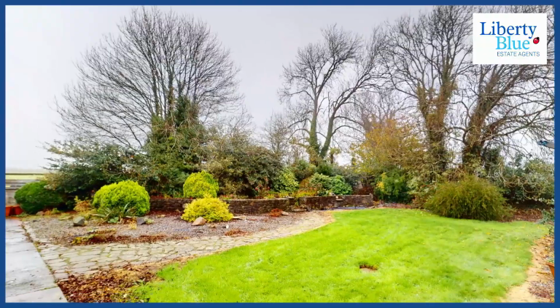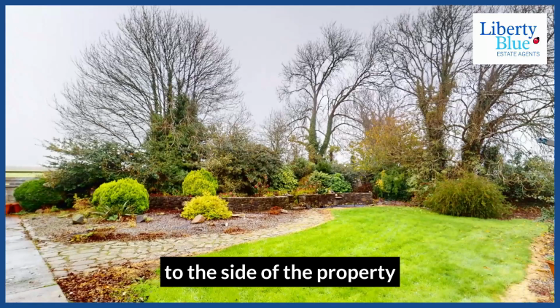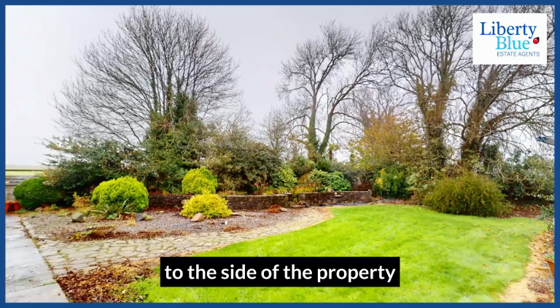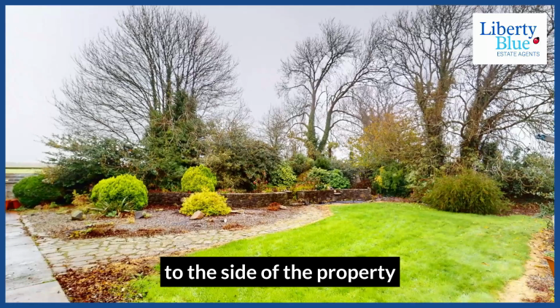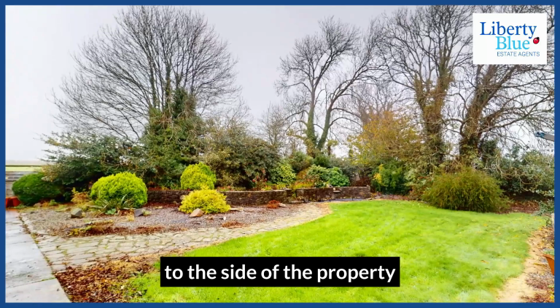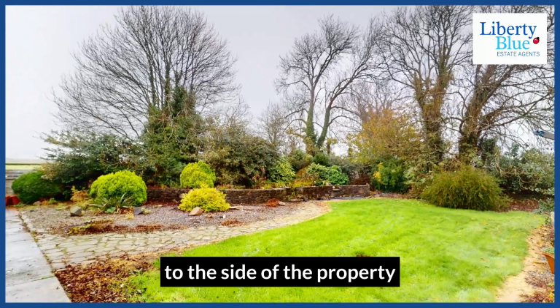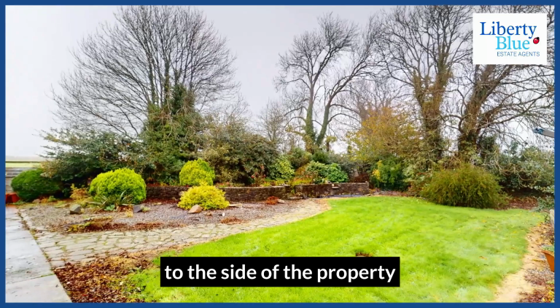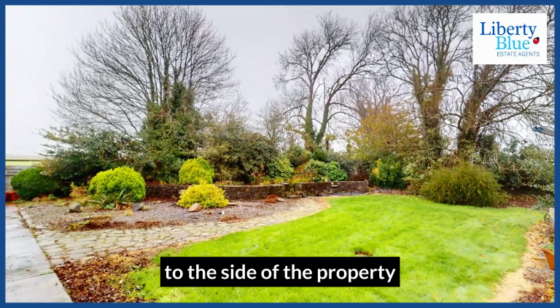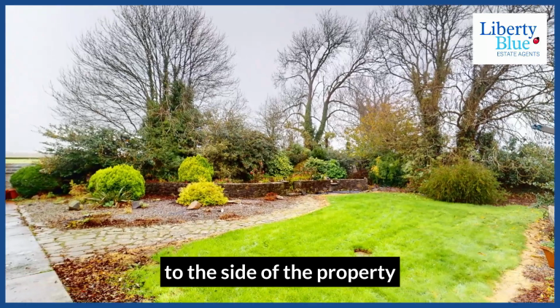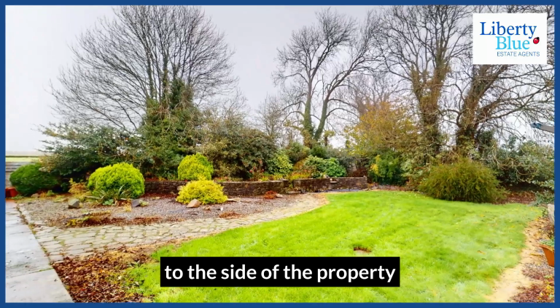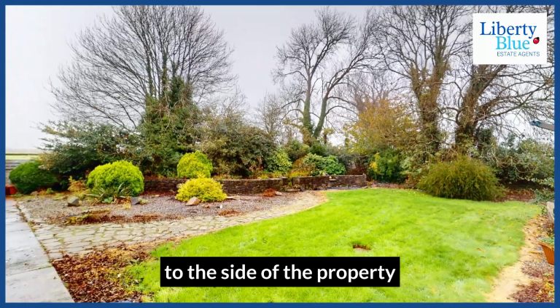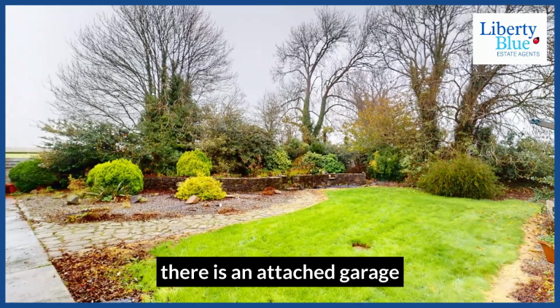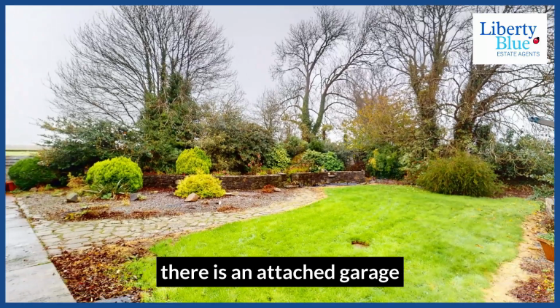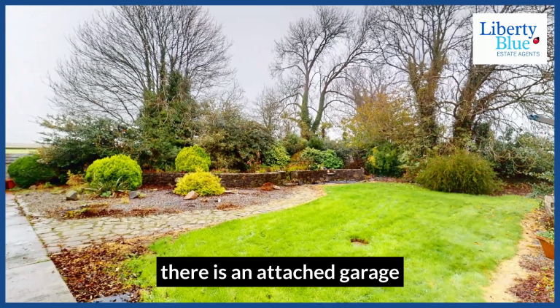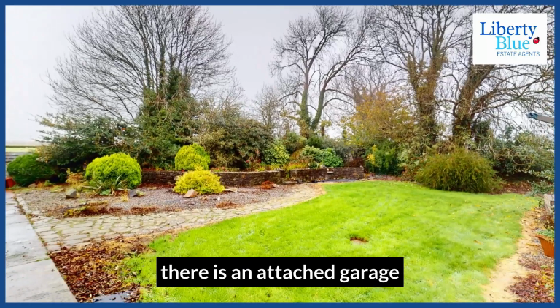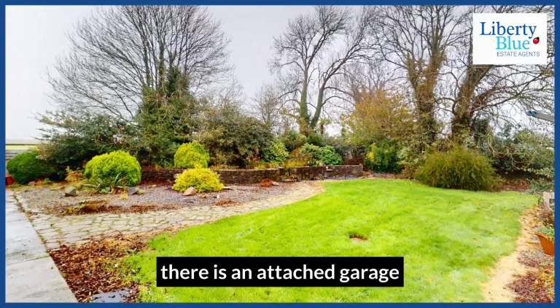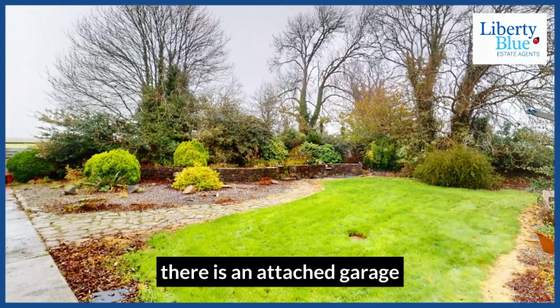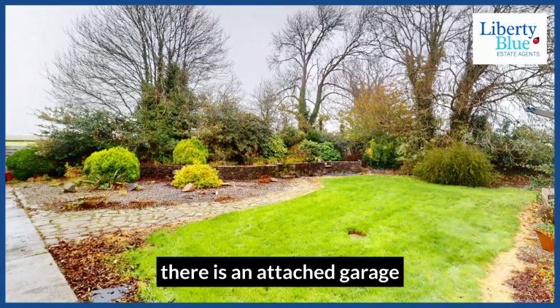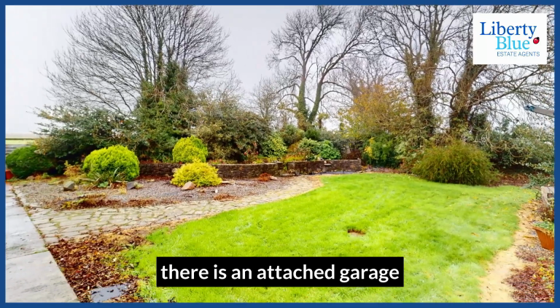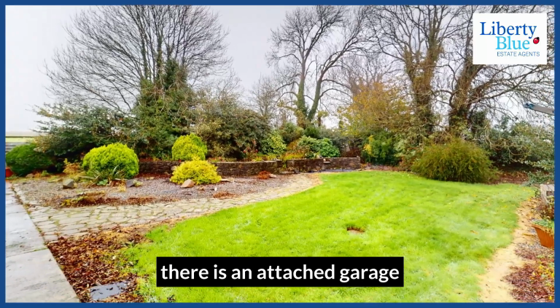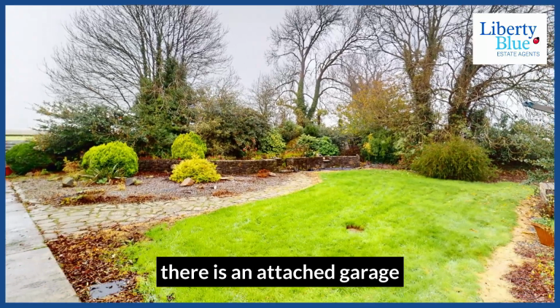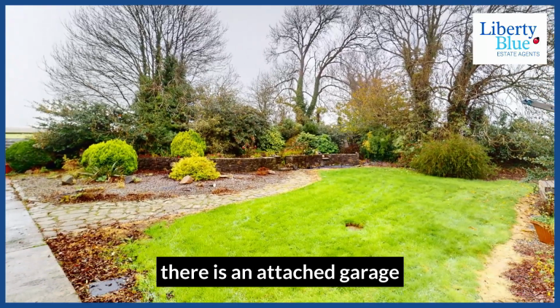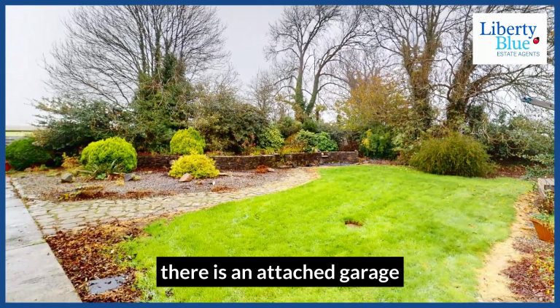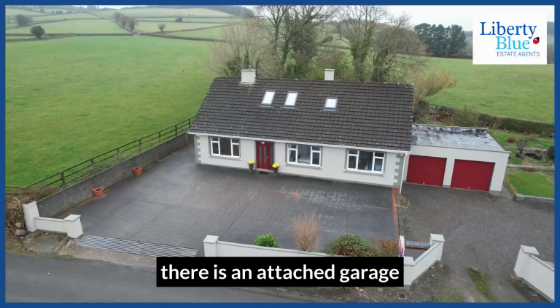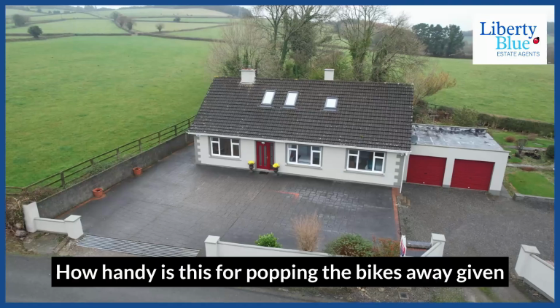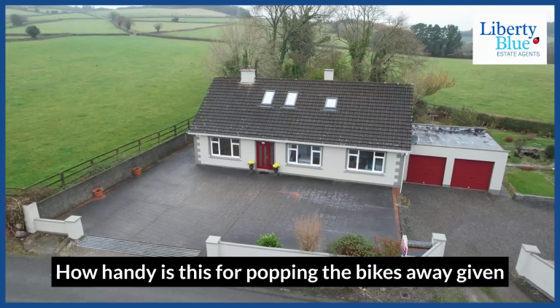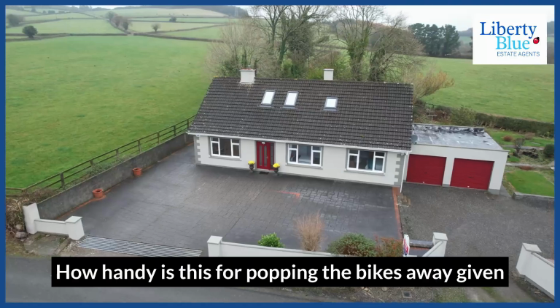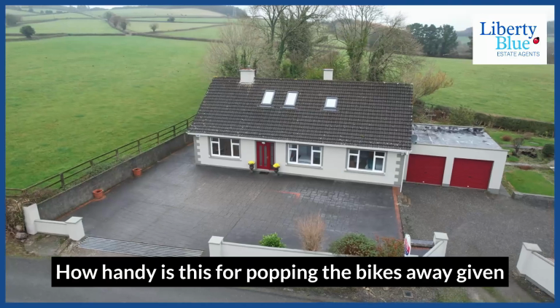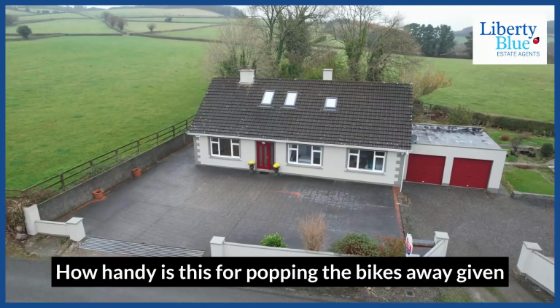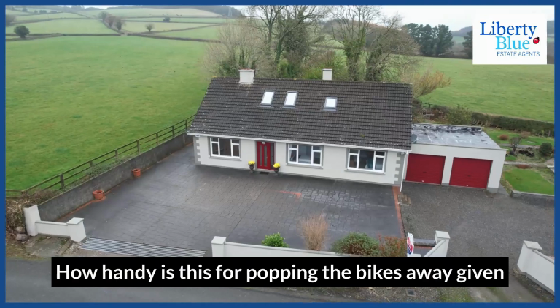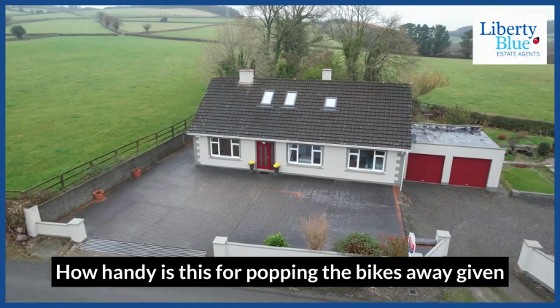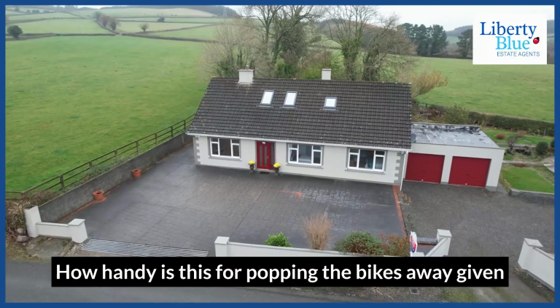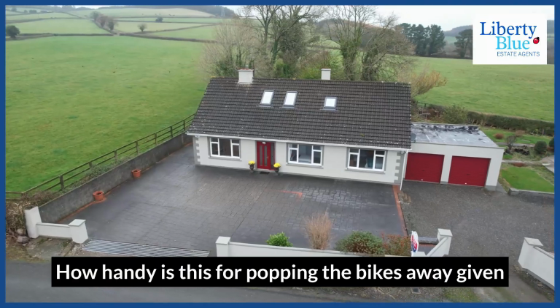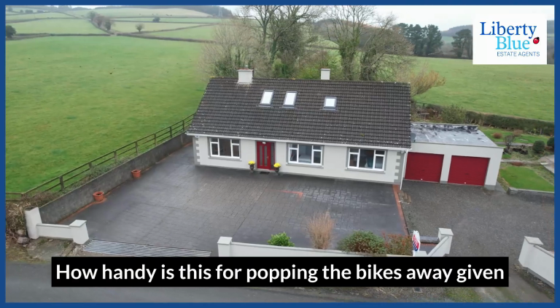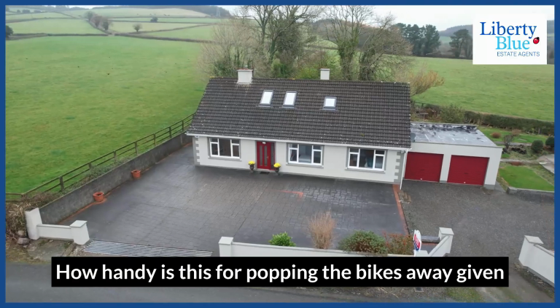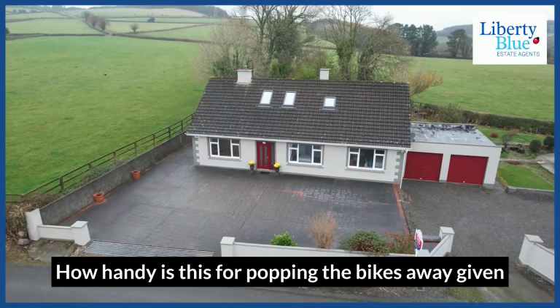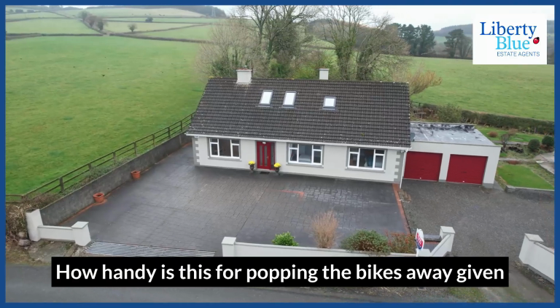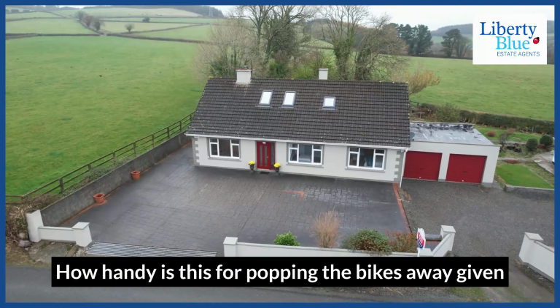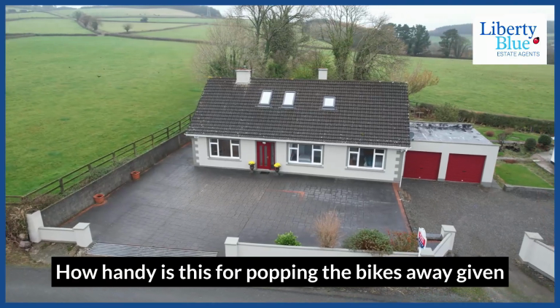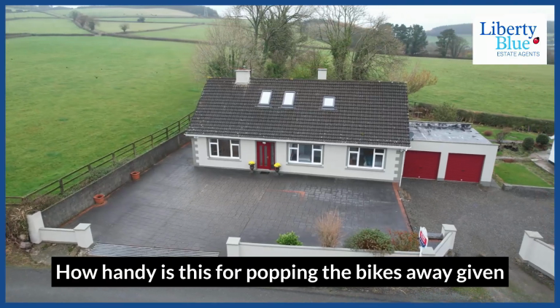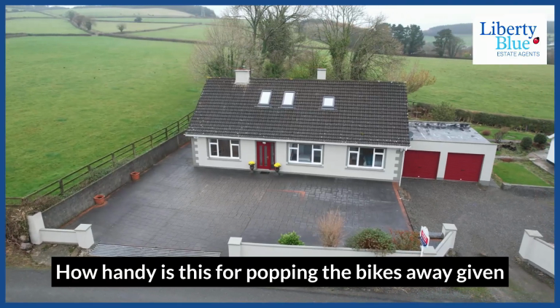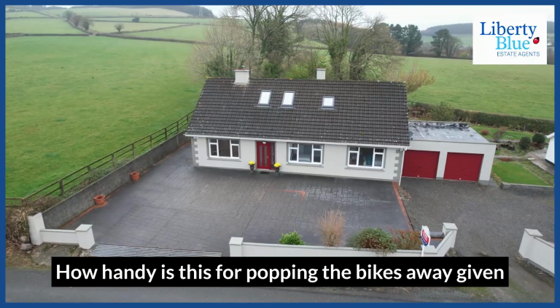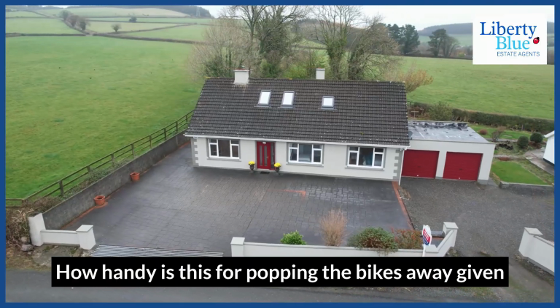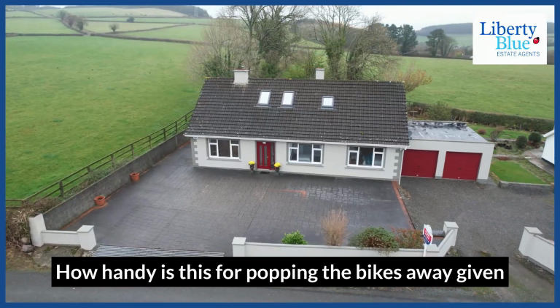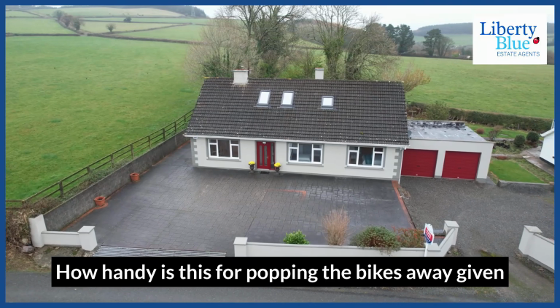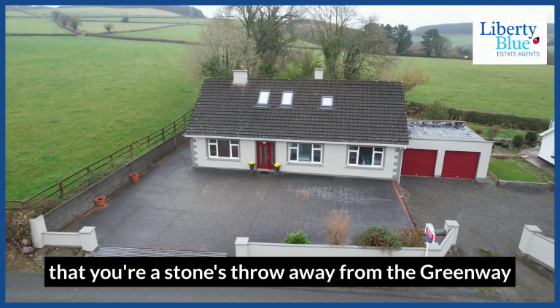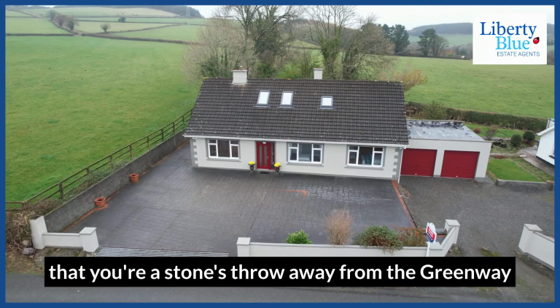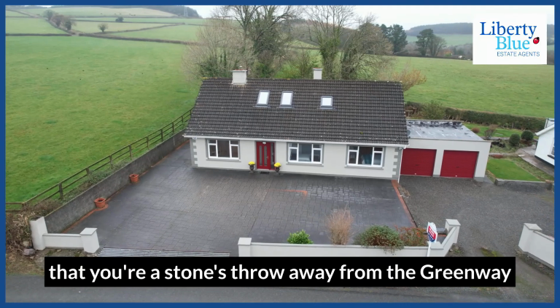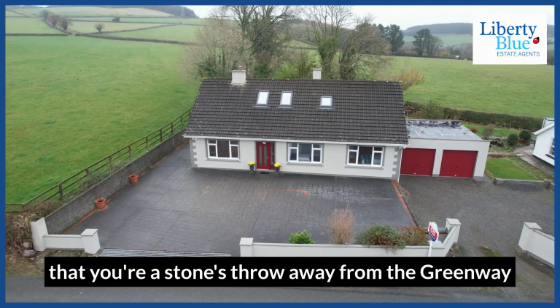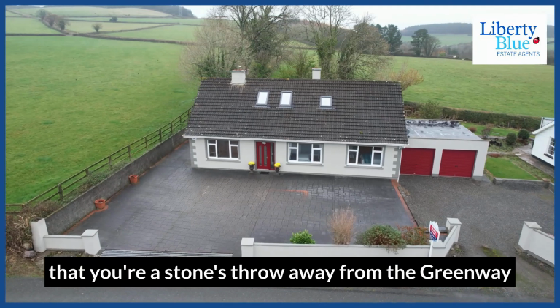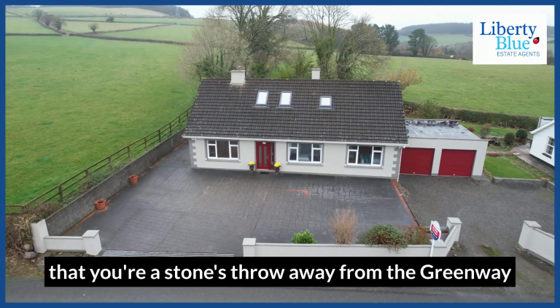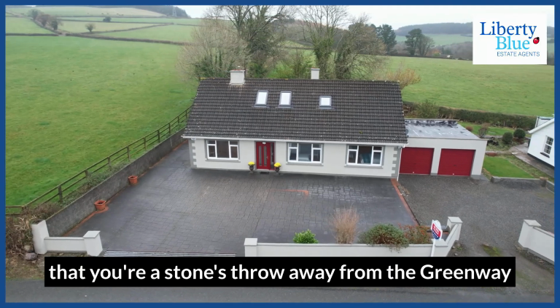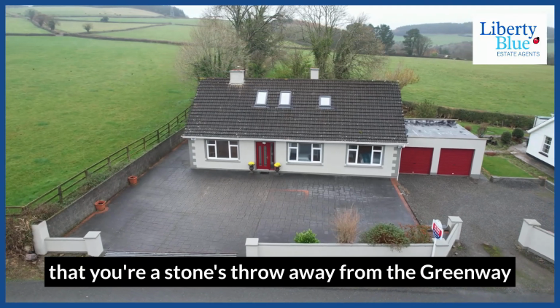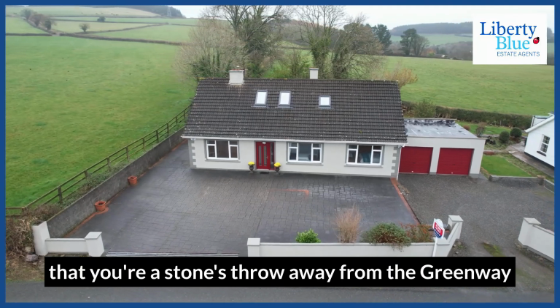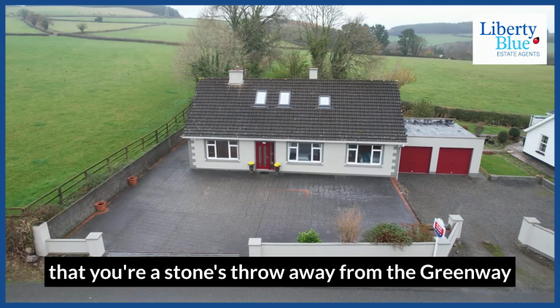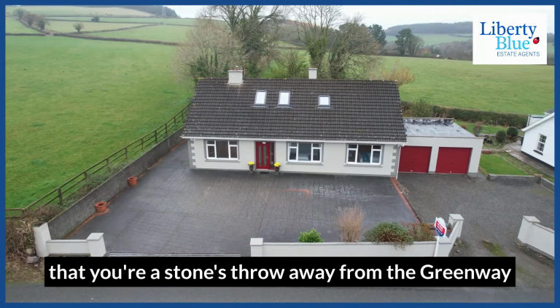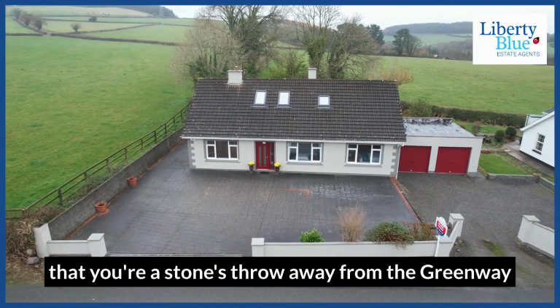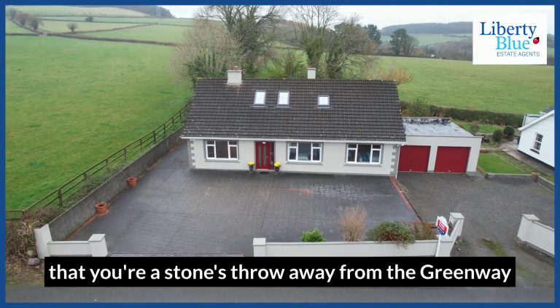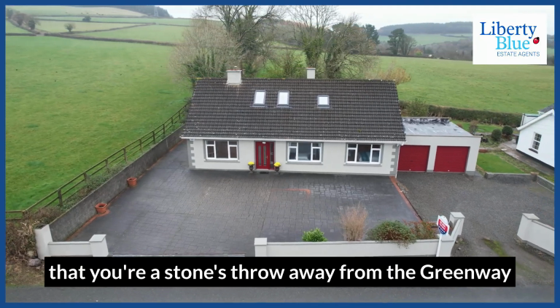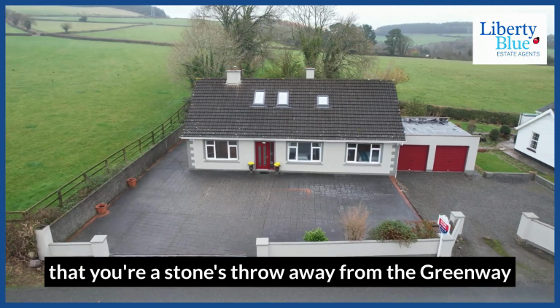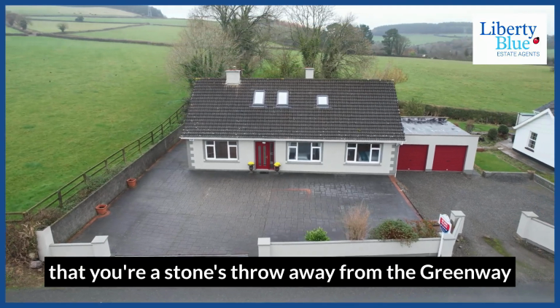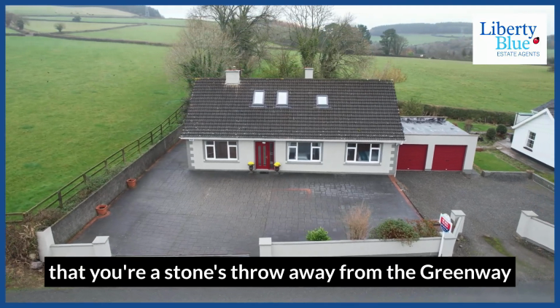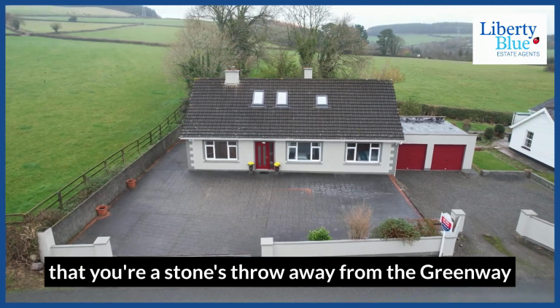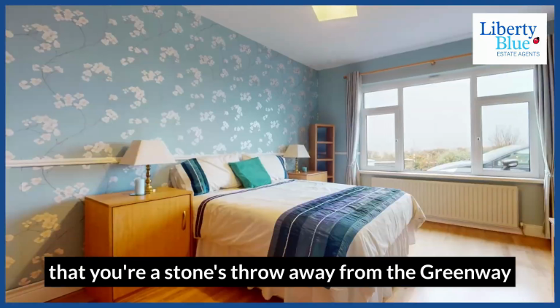To the side of the property there is an attached garage. How handy is this for popping the bikes away, given that you're a stone's throw away from the greenway.